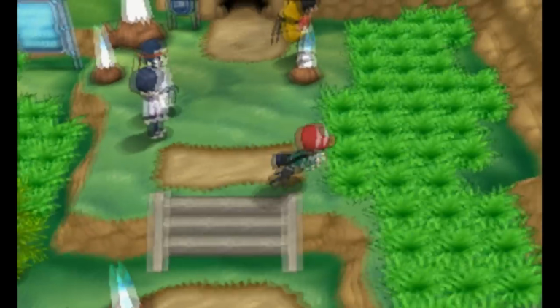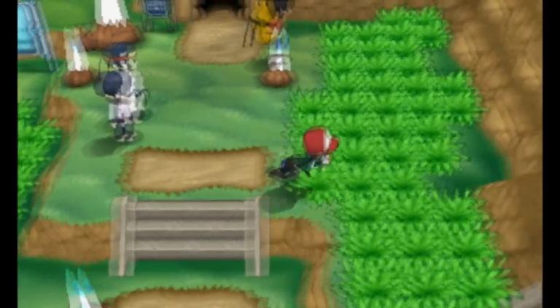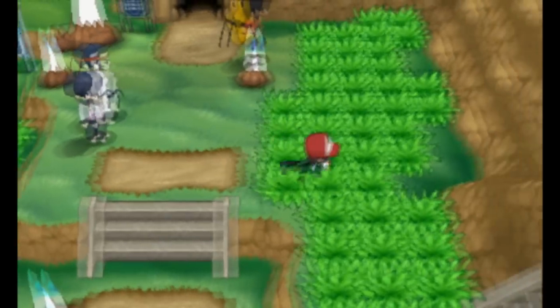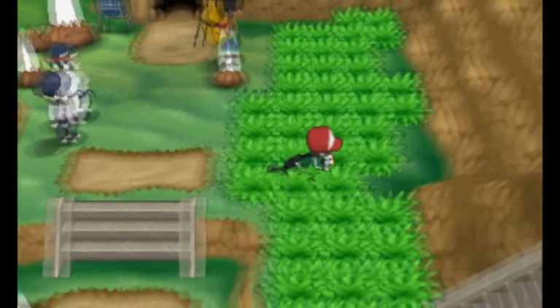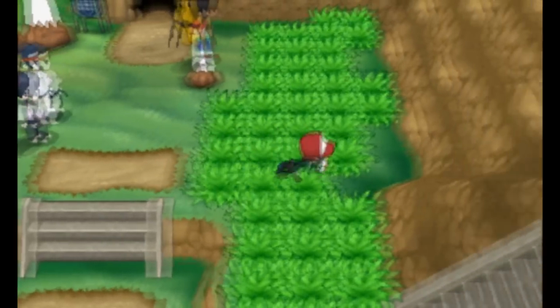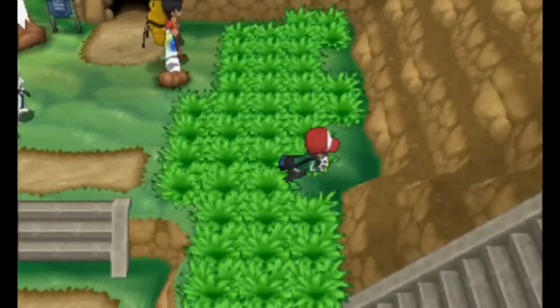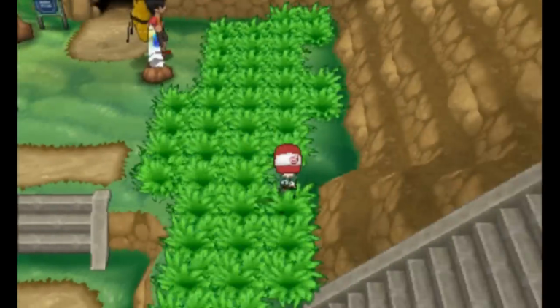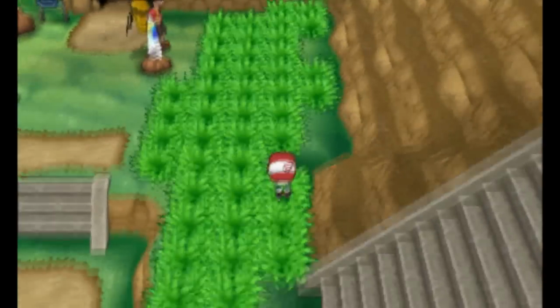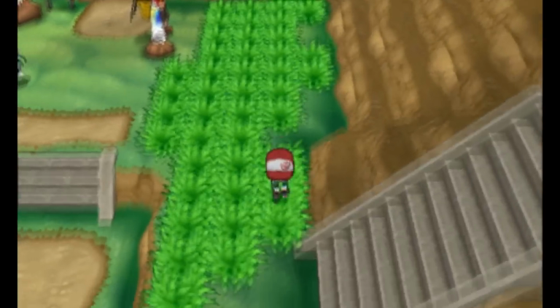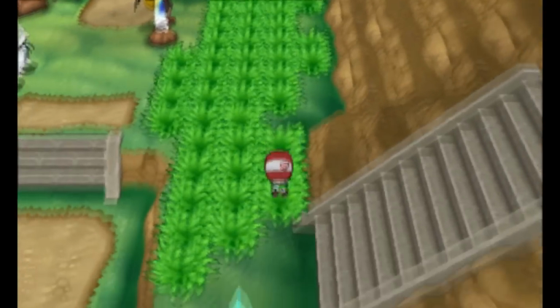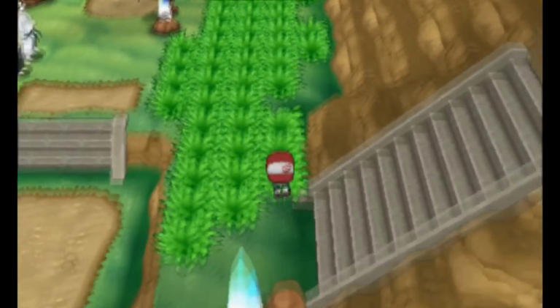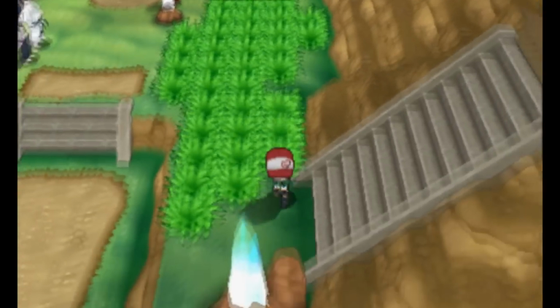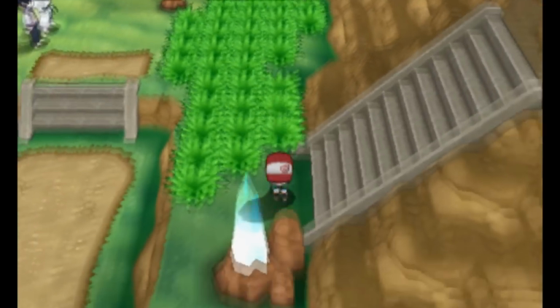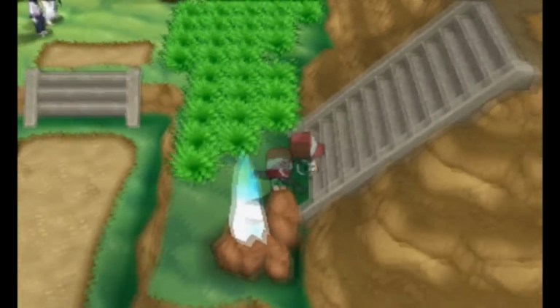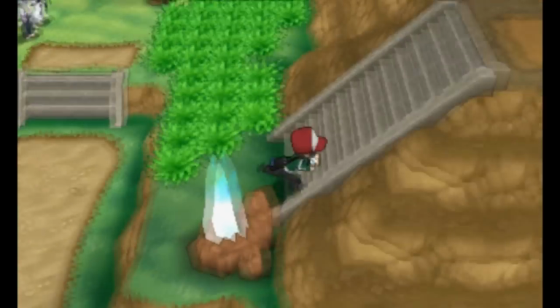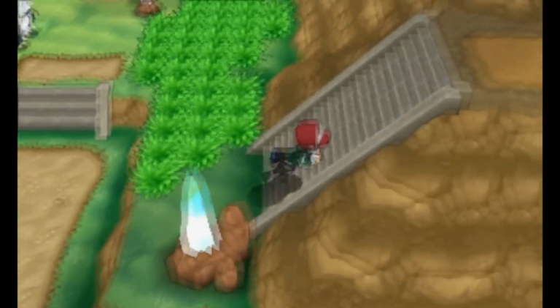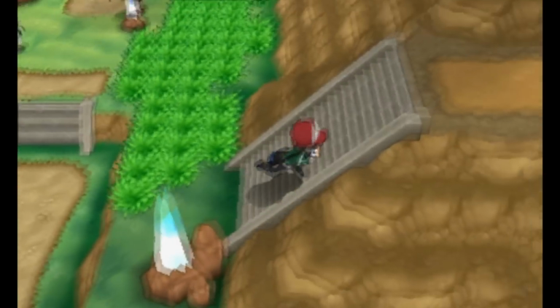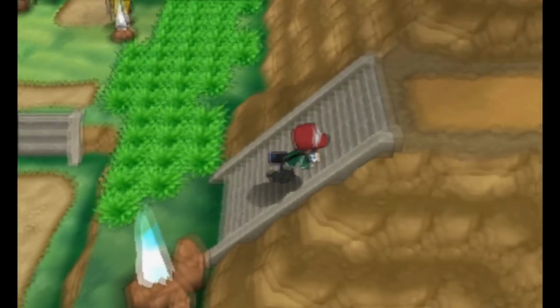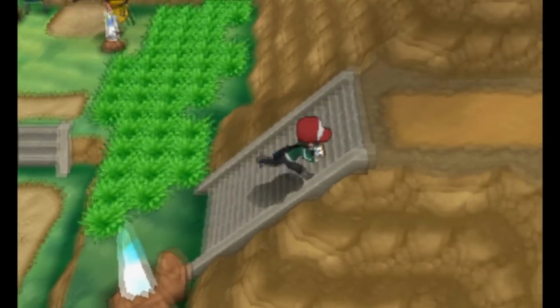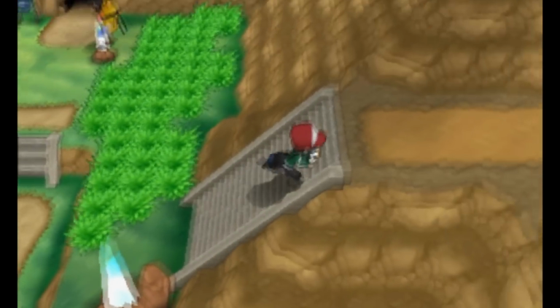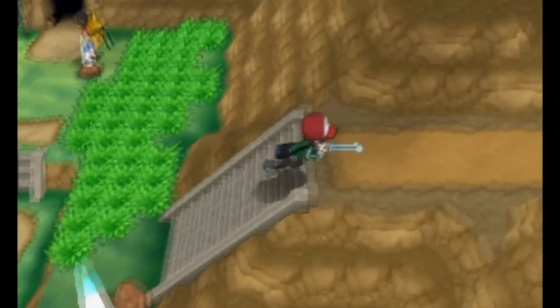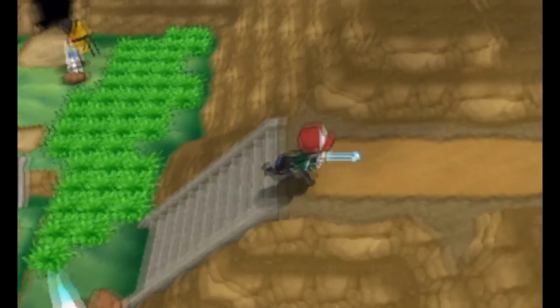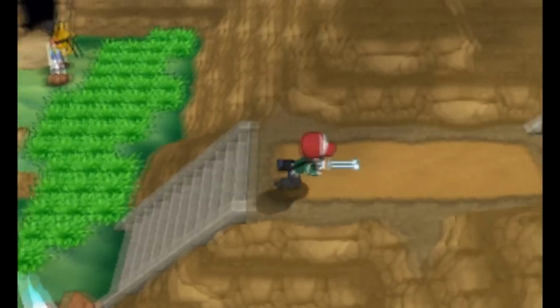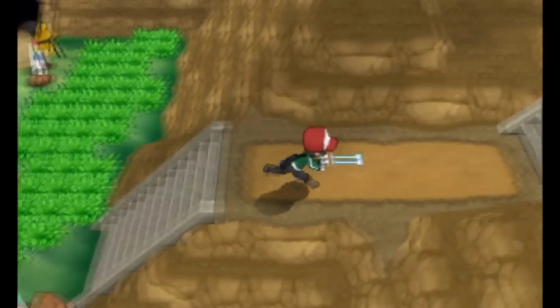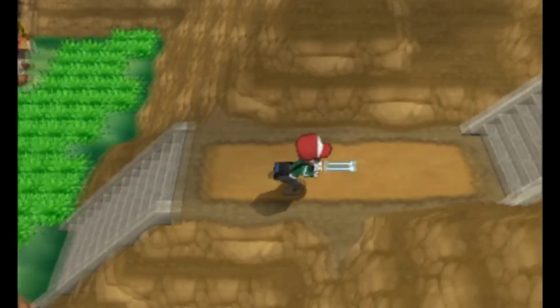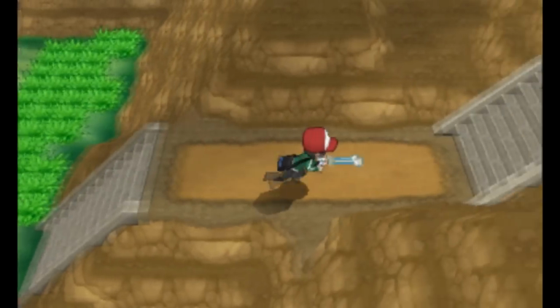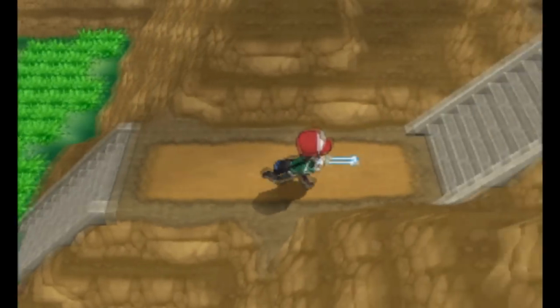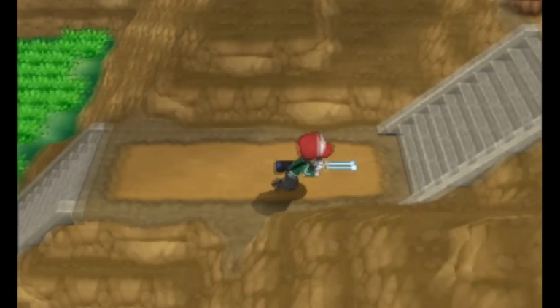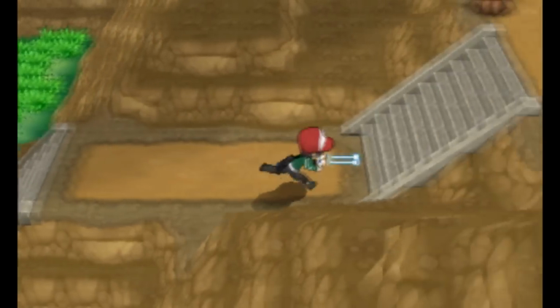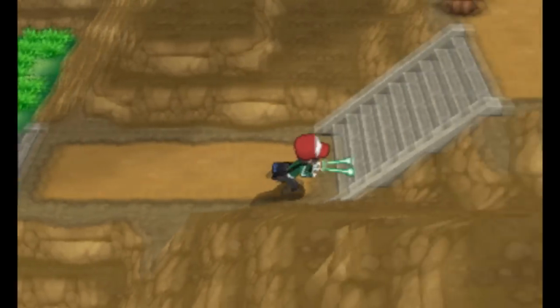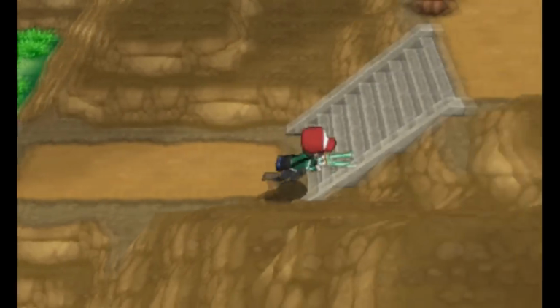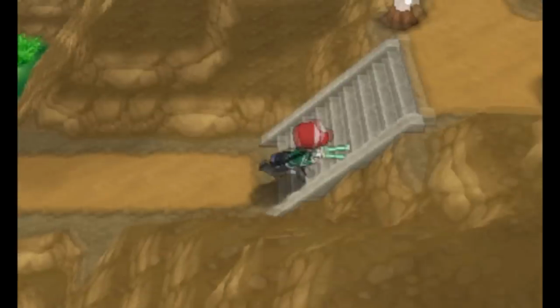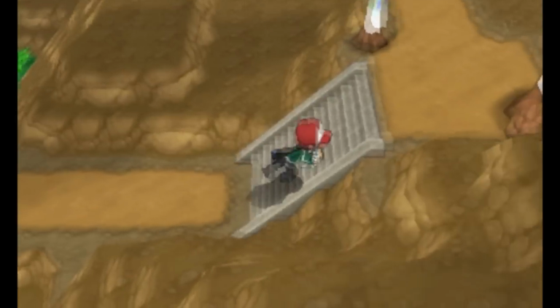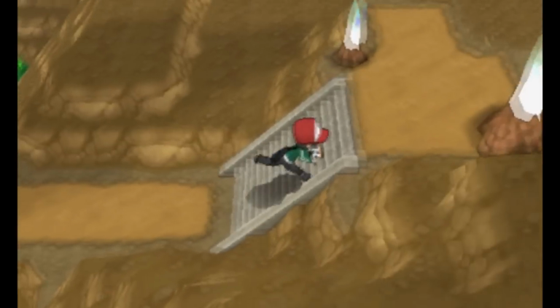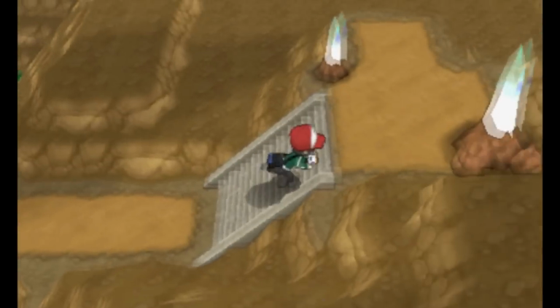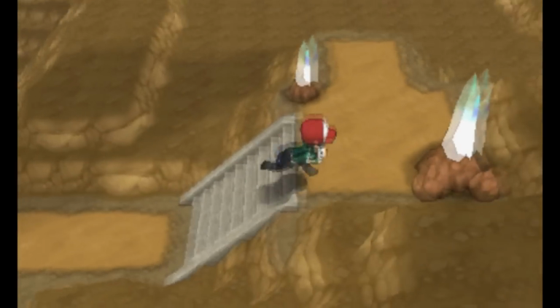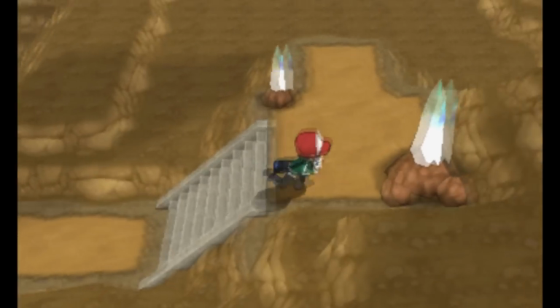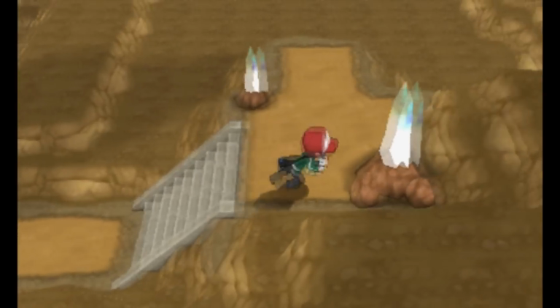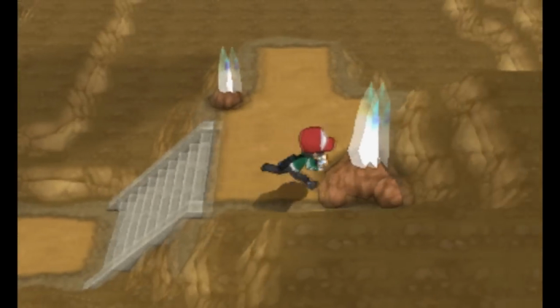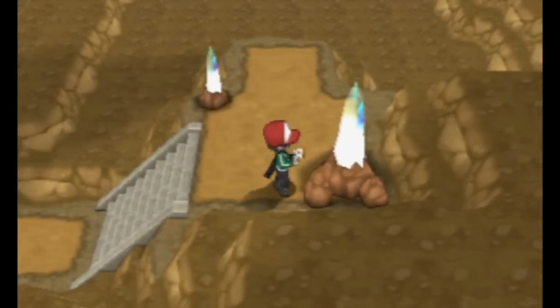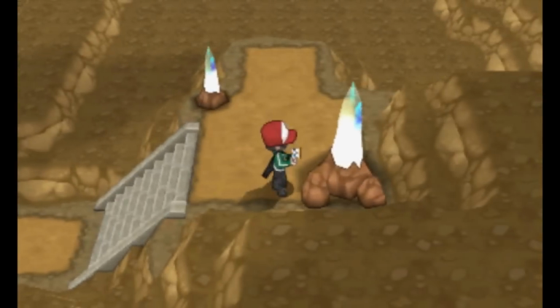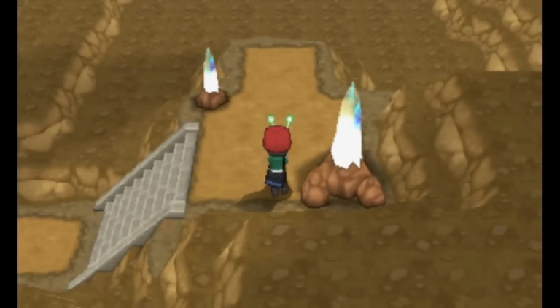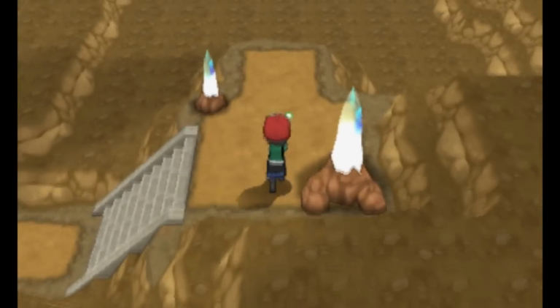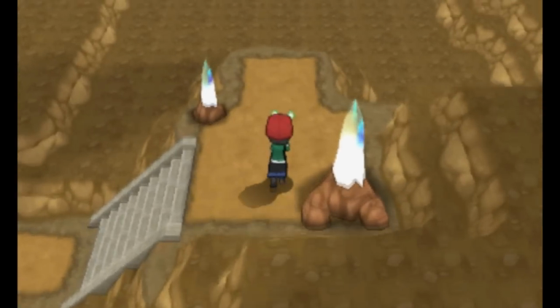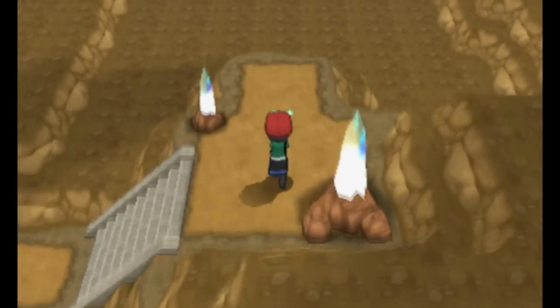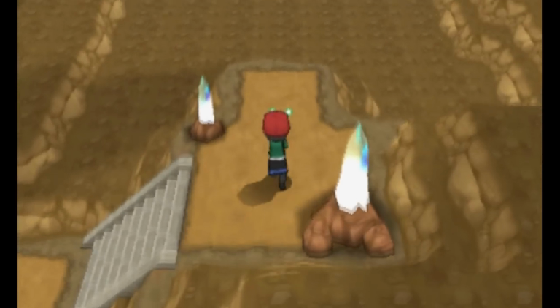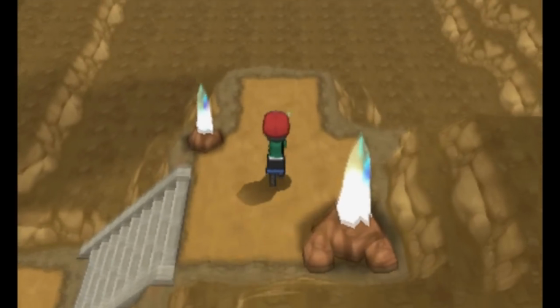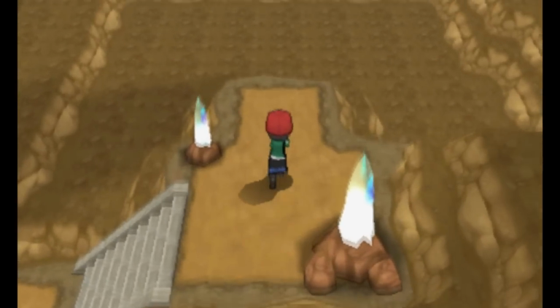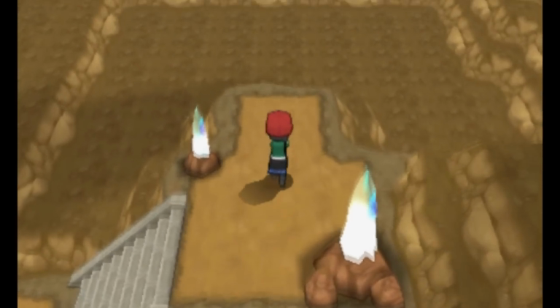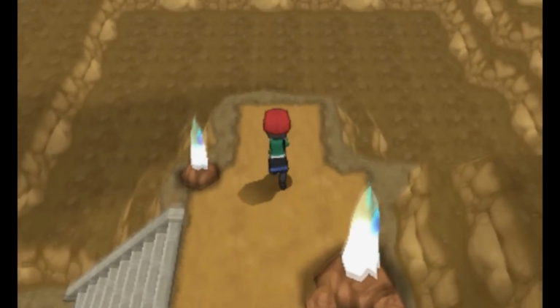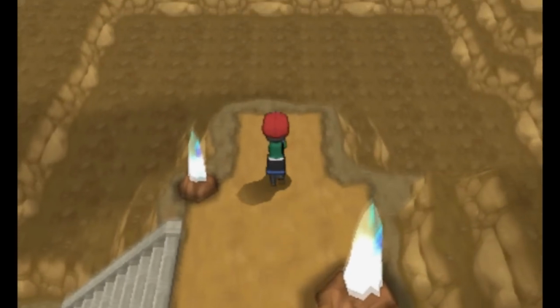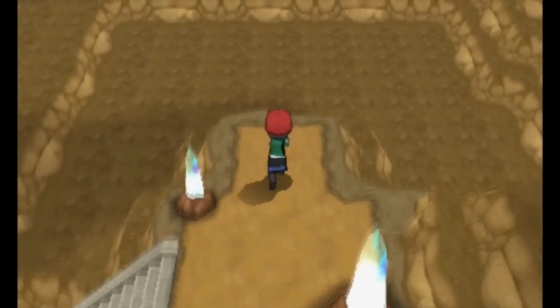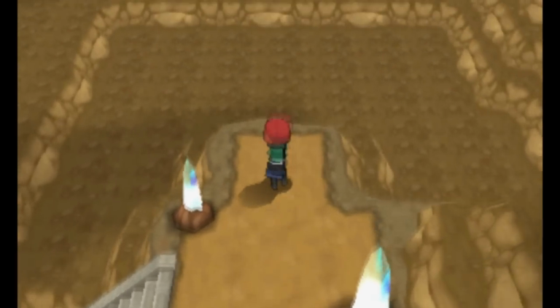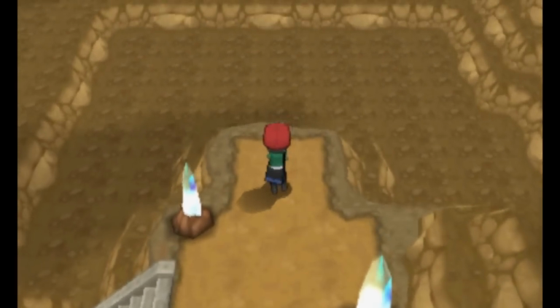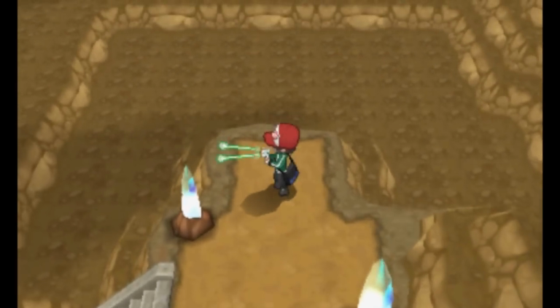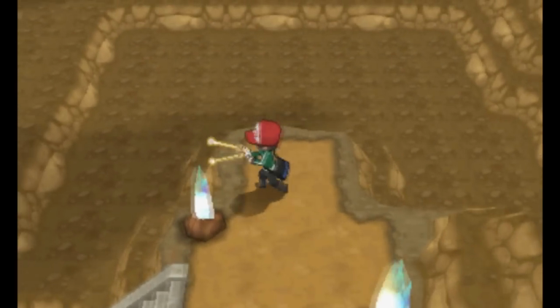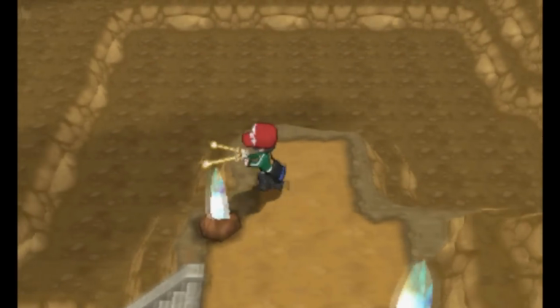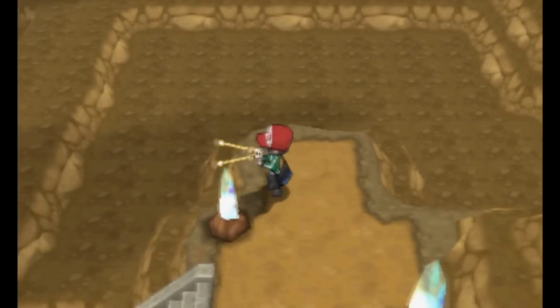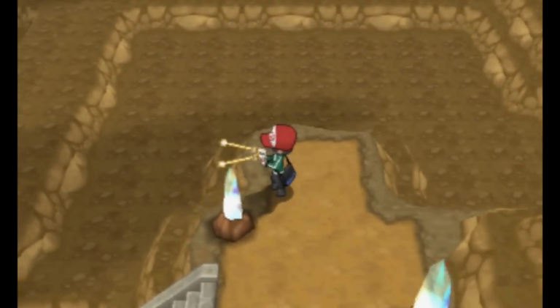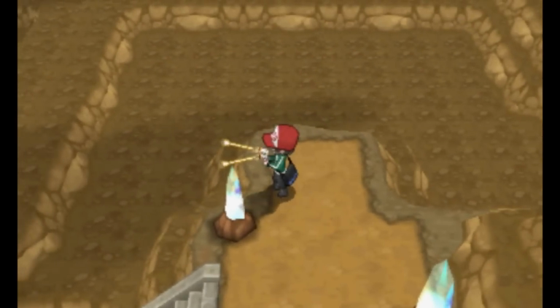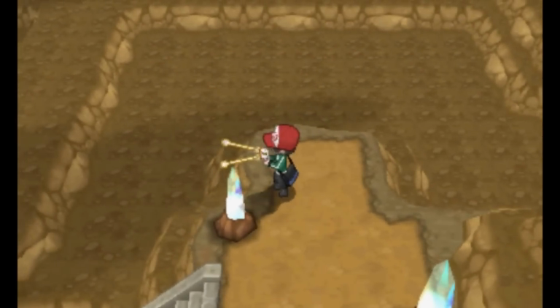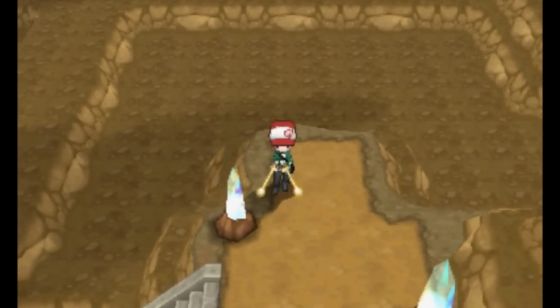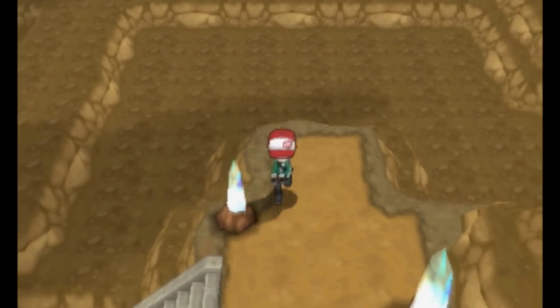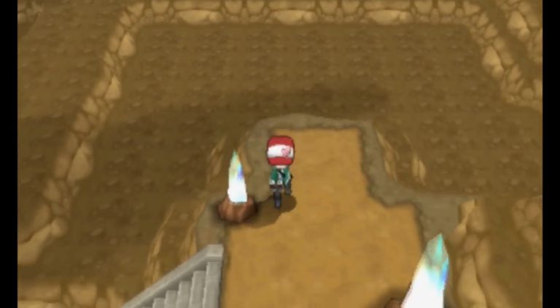When you reach Route 11, go past the Reflection Cave and go up the nearby path. There's another Thunder Stone hidden at the top.